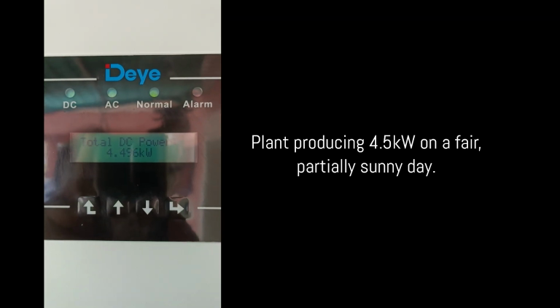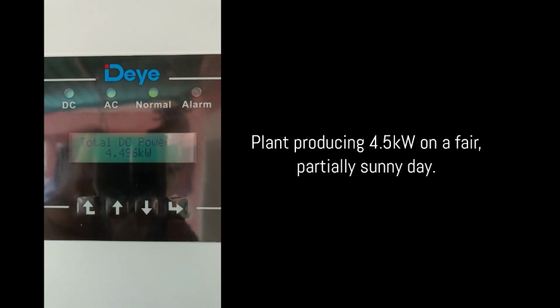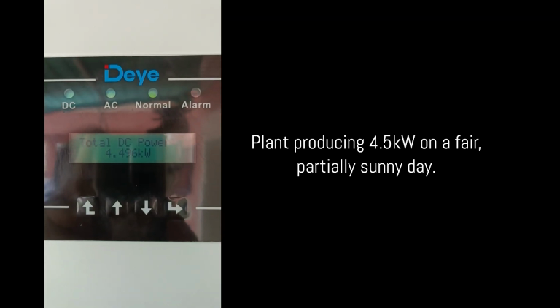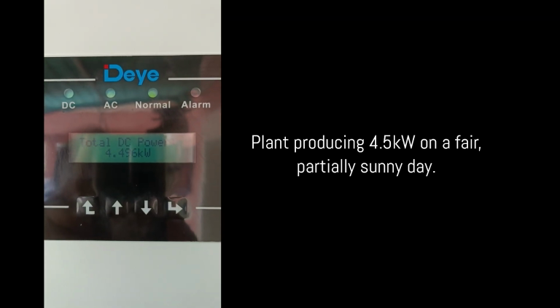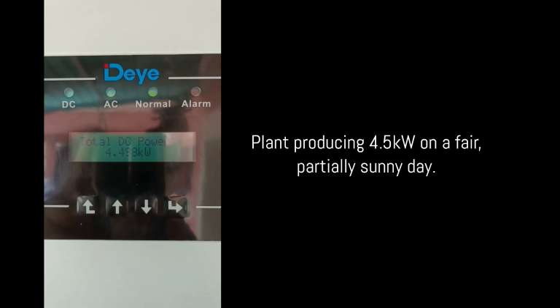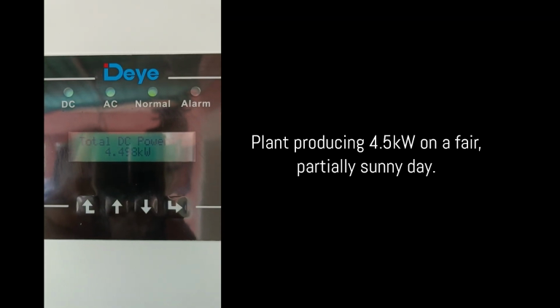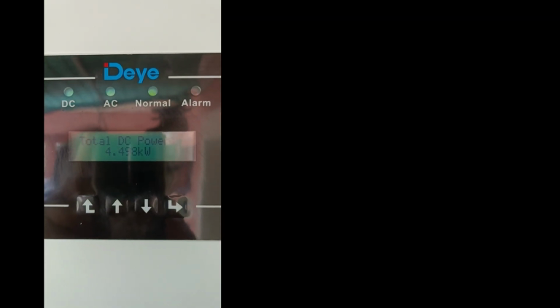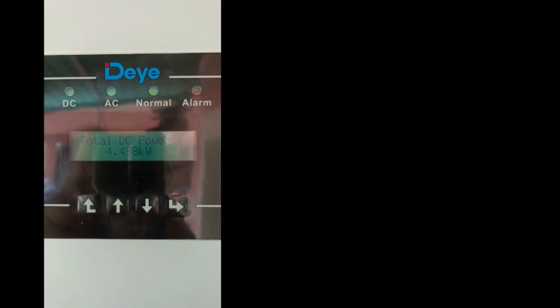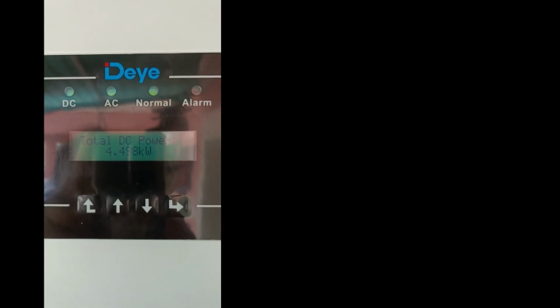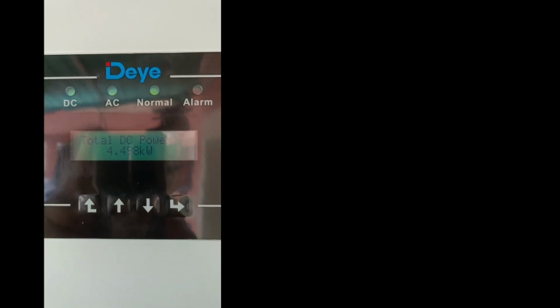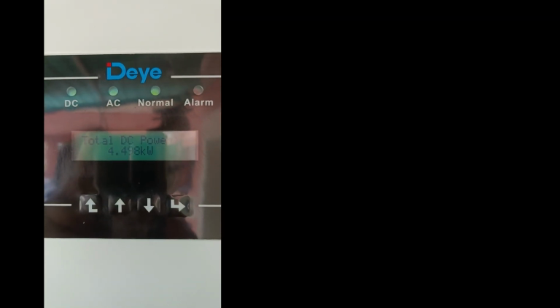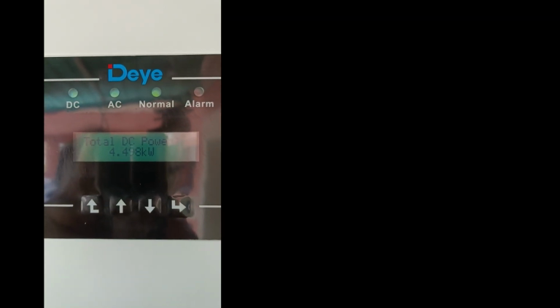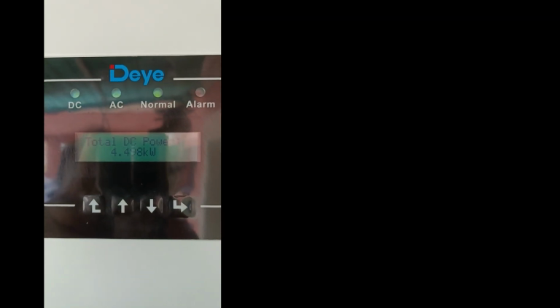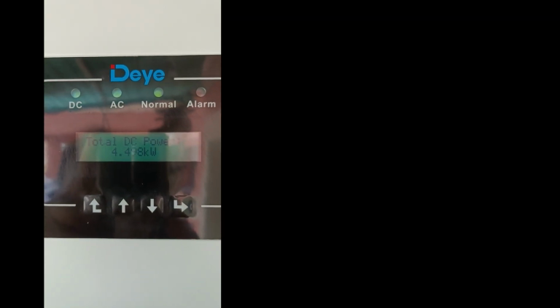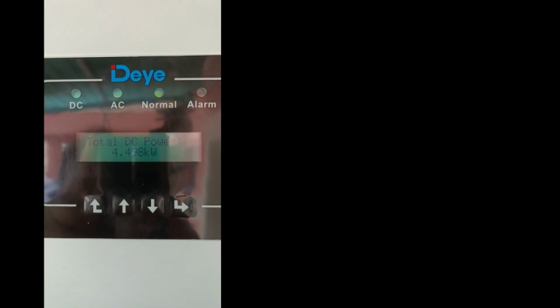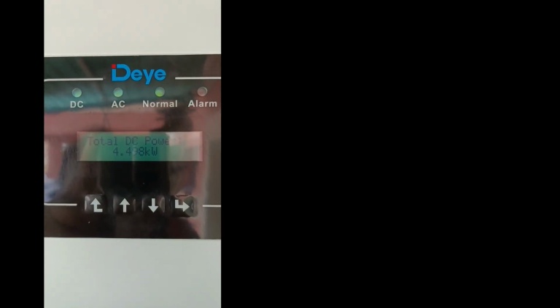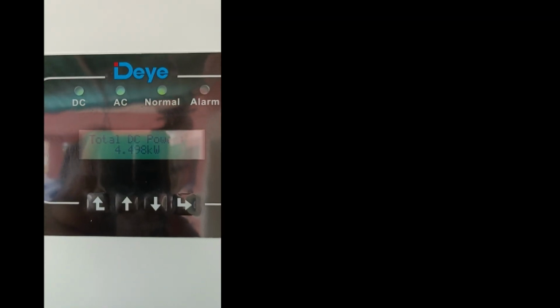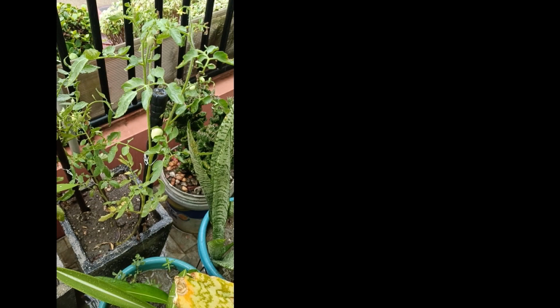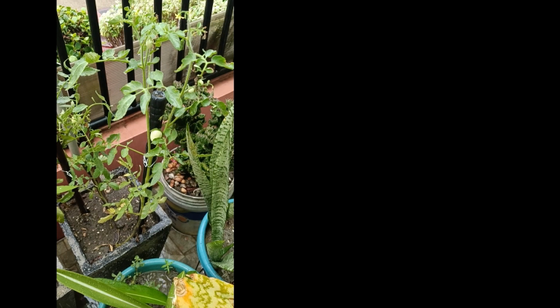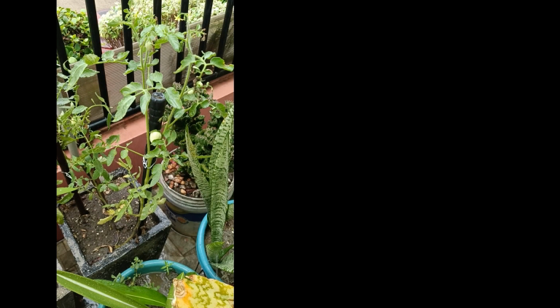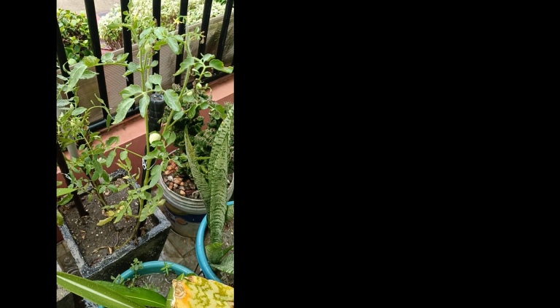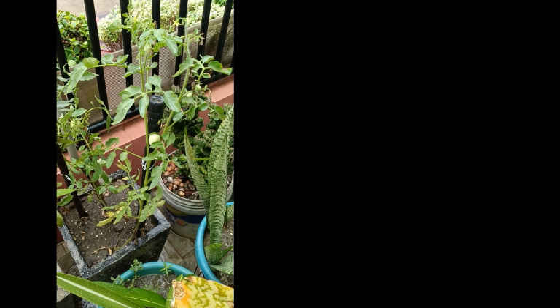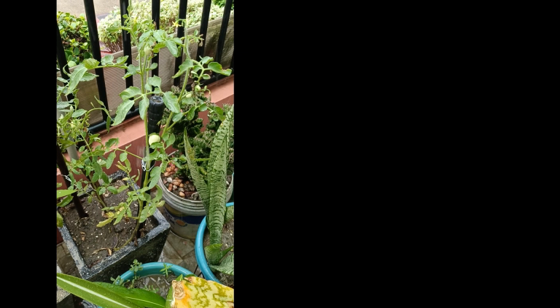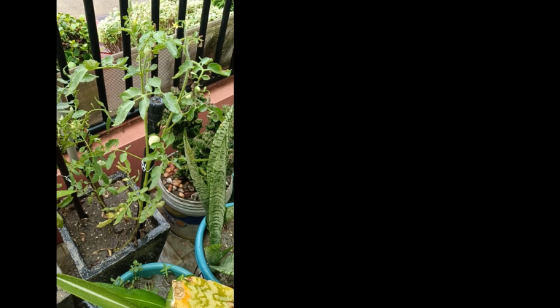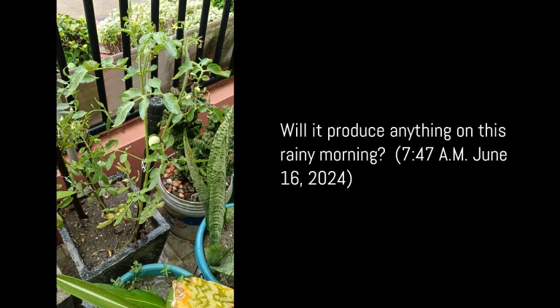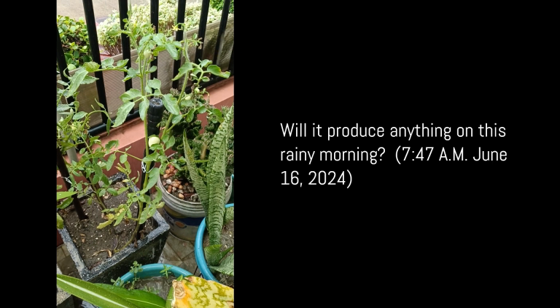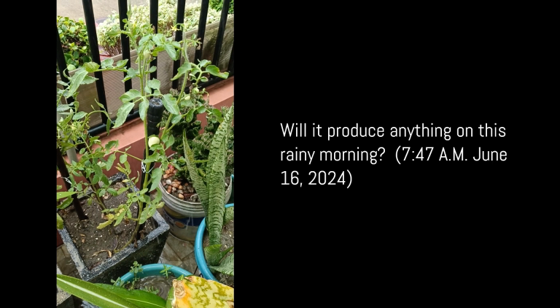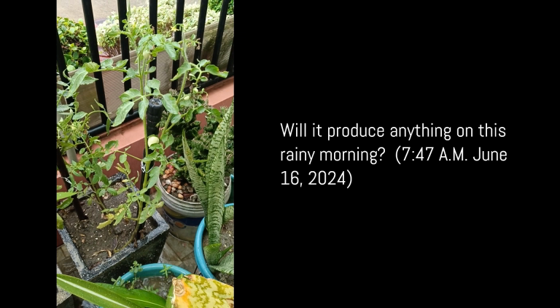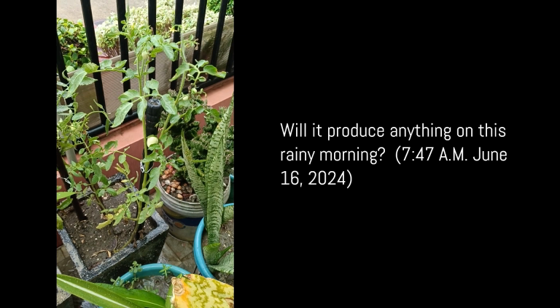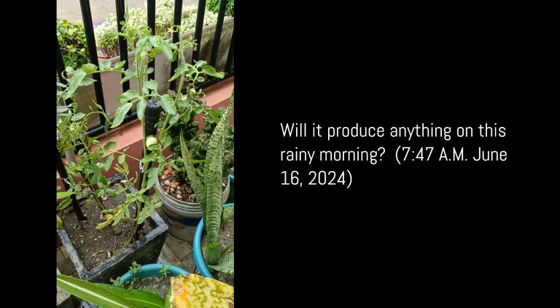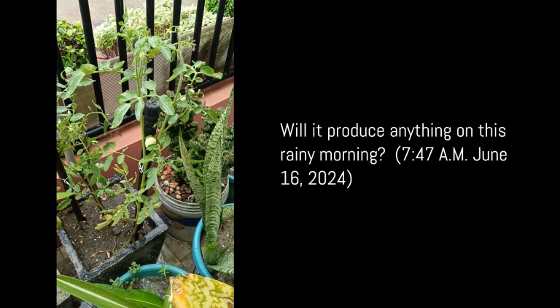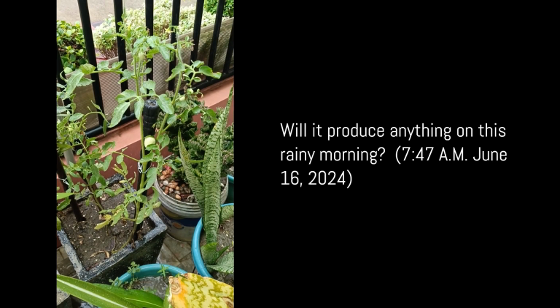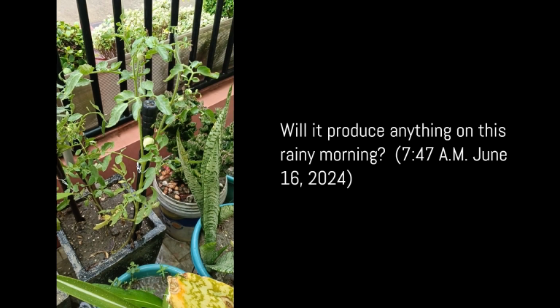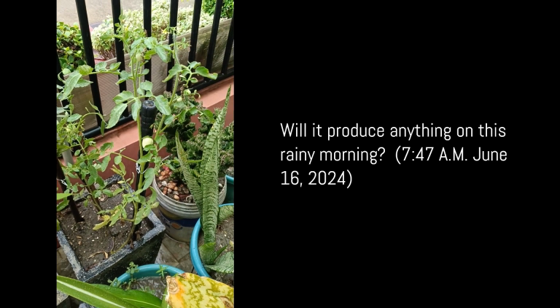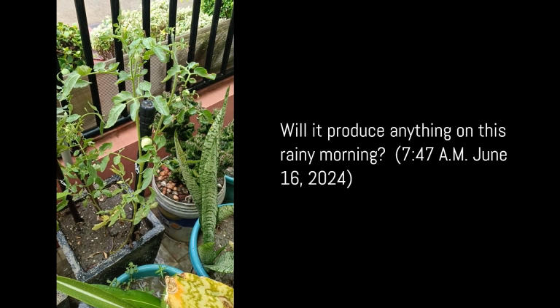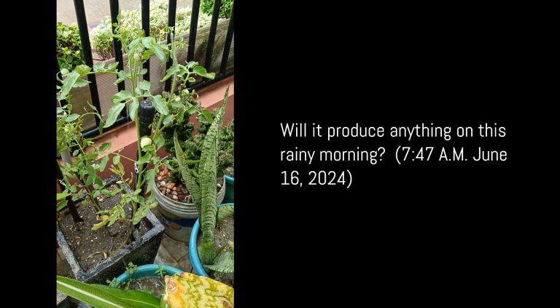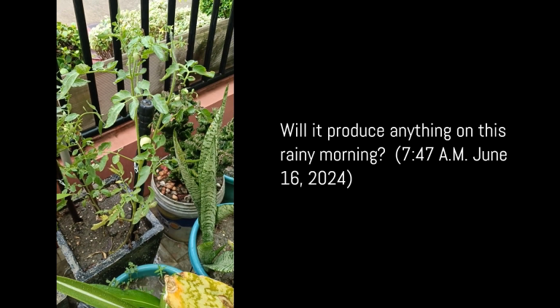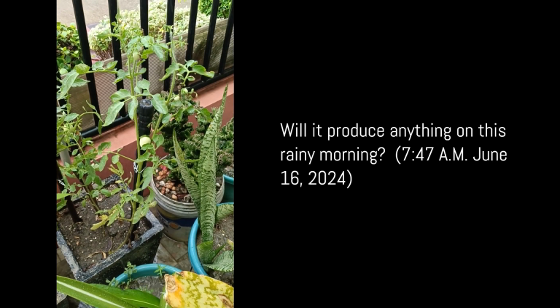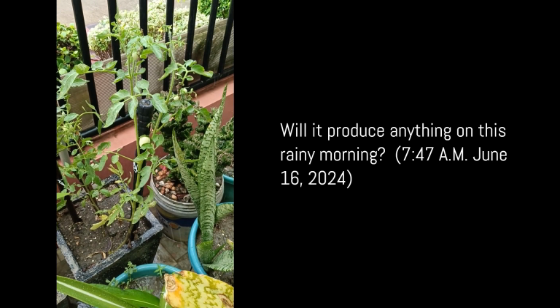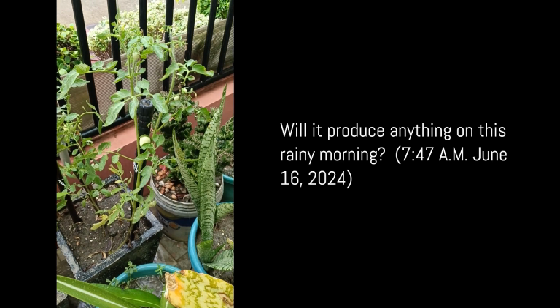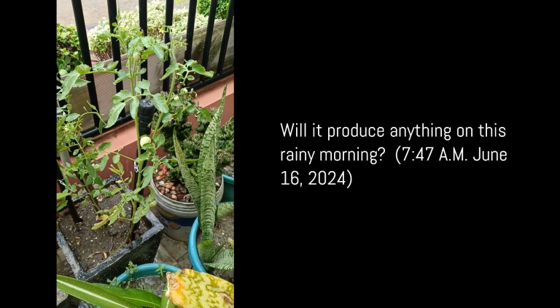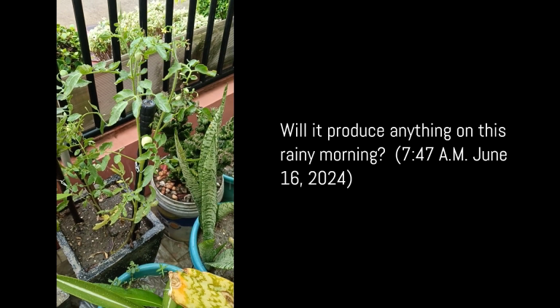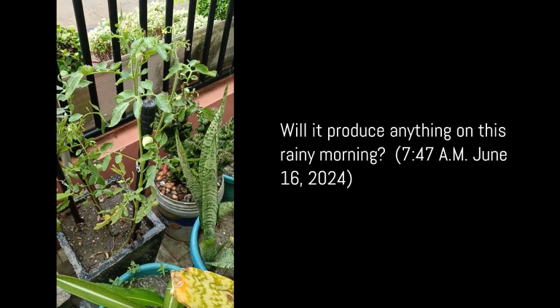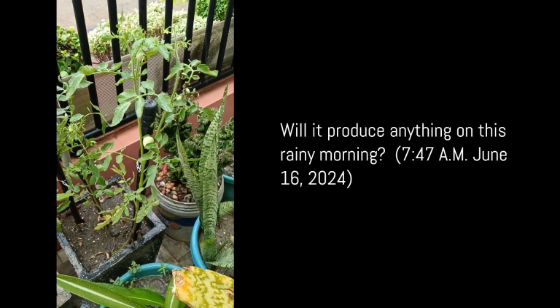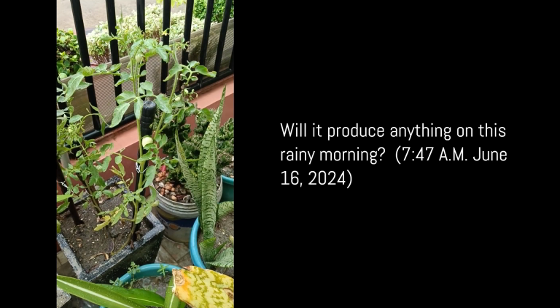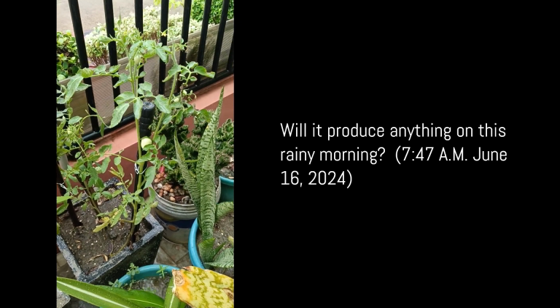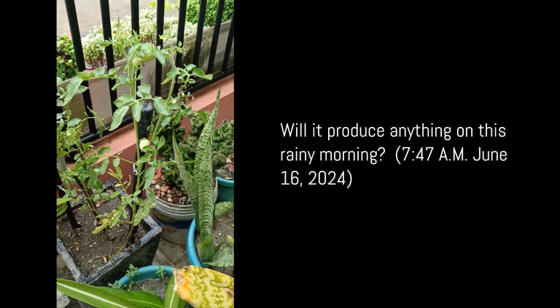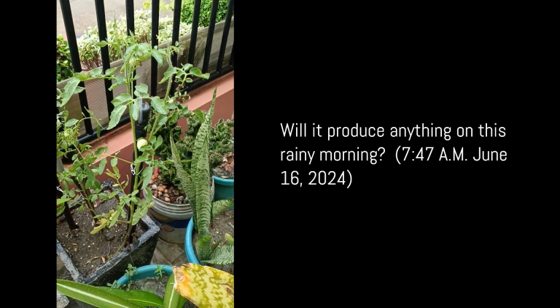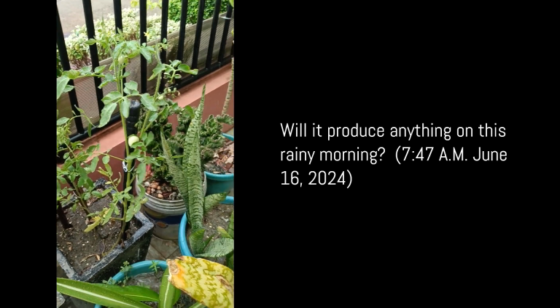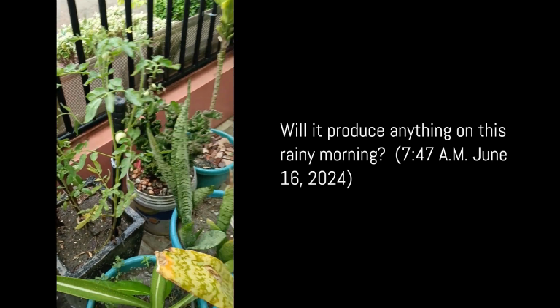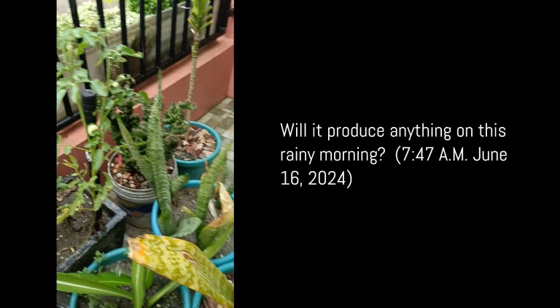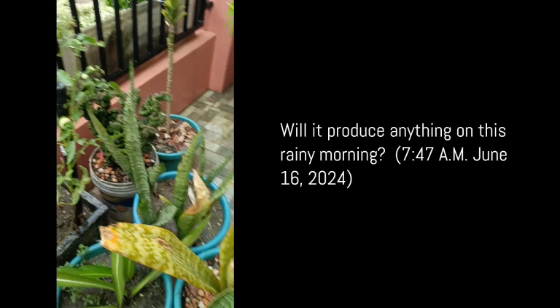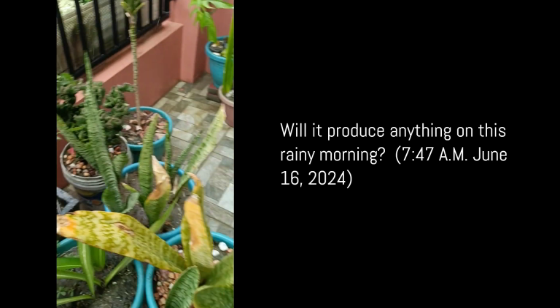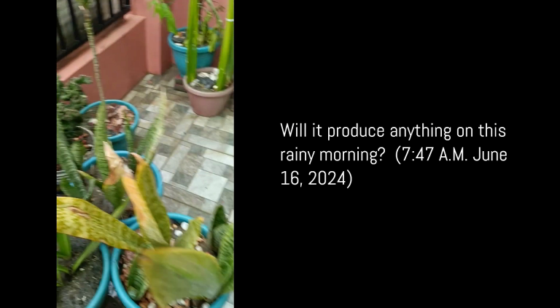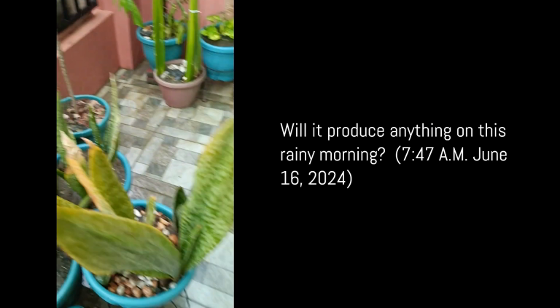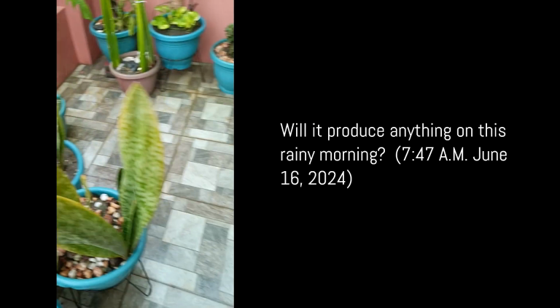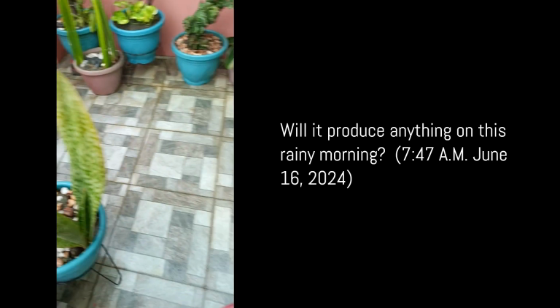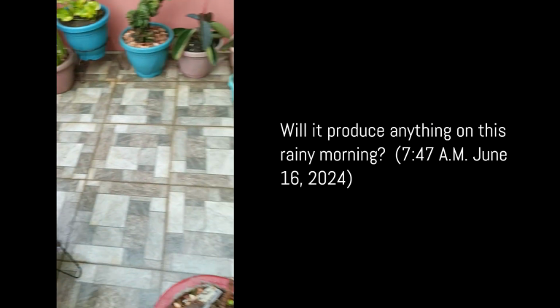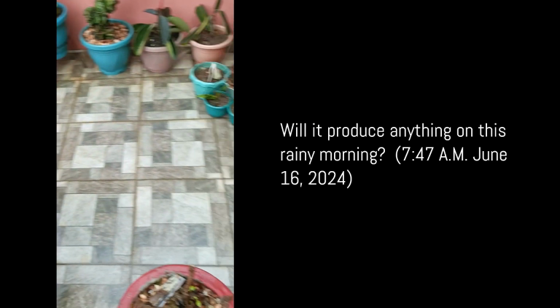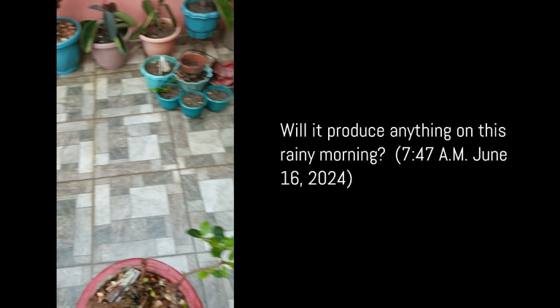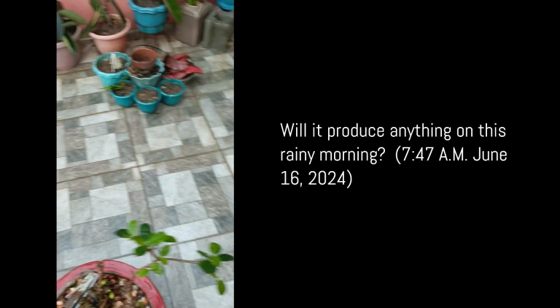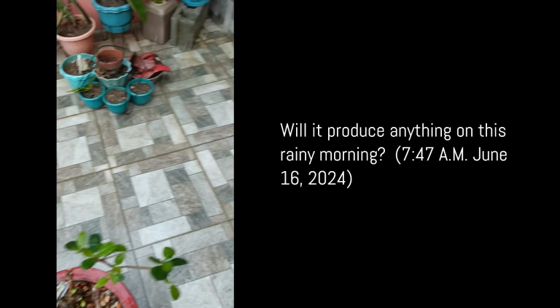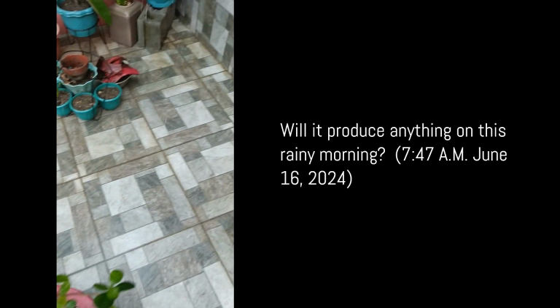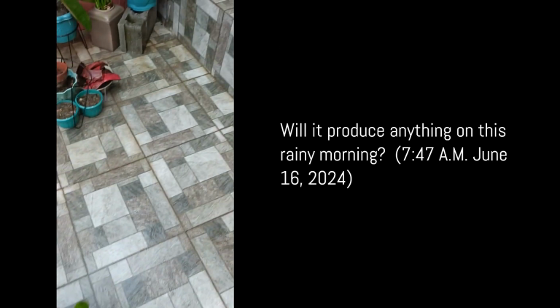But I wanted to find out if it will produce anything at all during bad weather, so this rainy morning of June 16, I intended to find out.